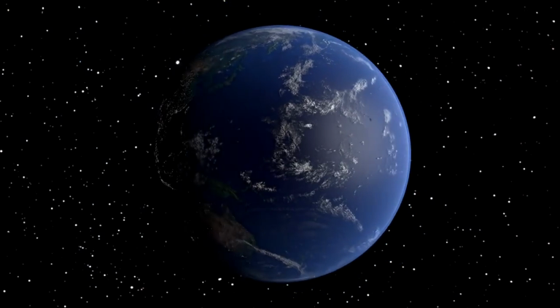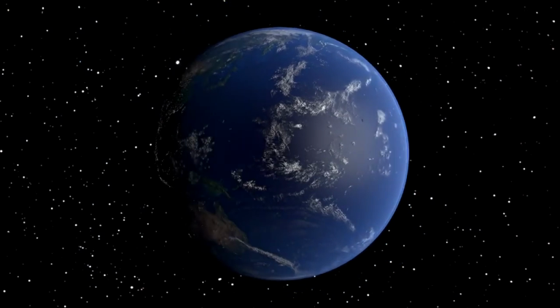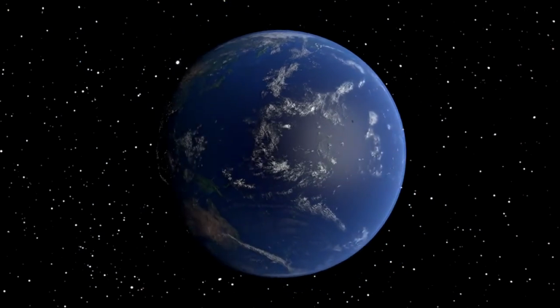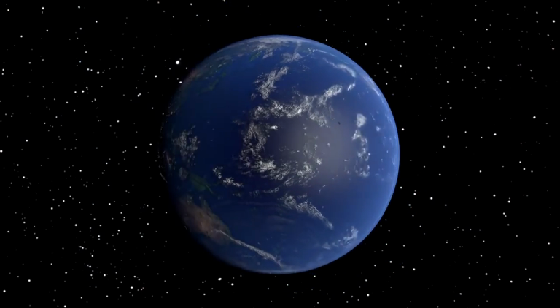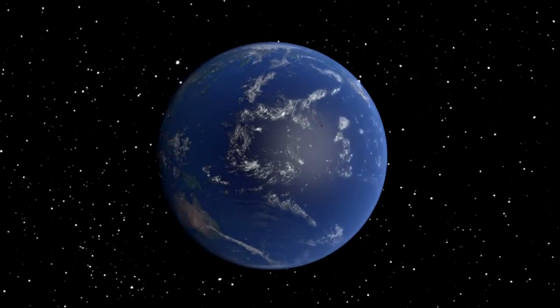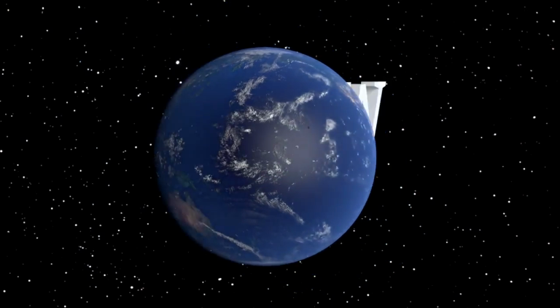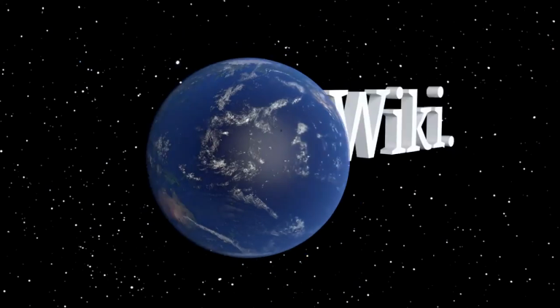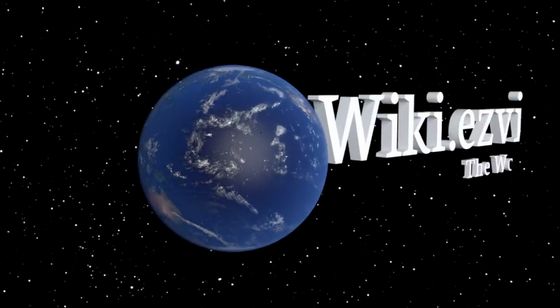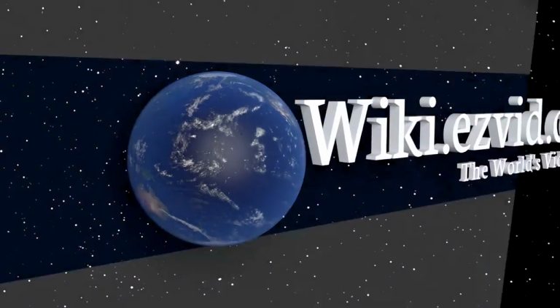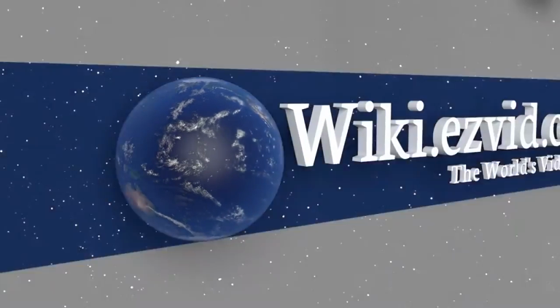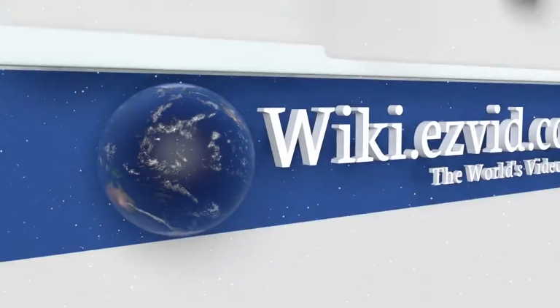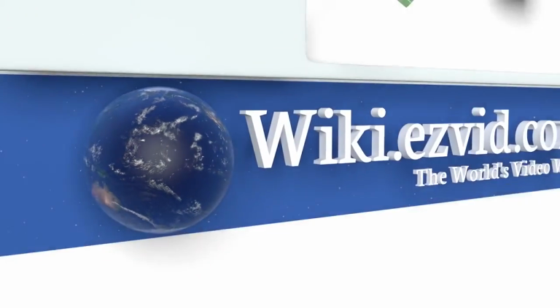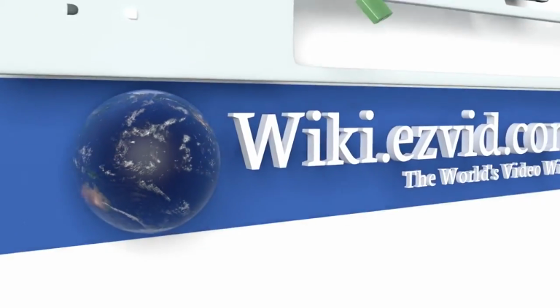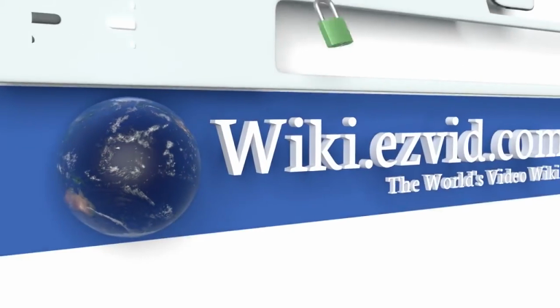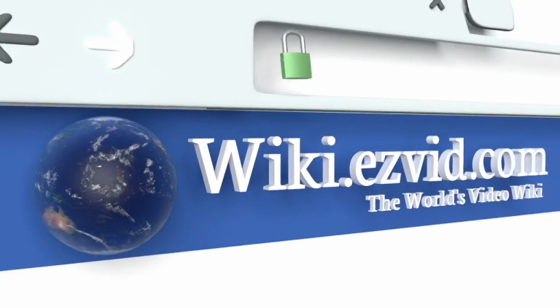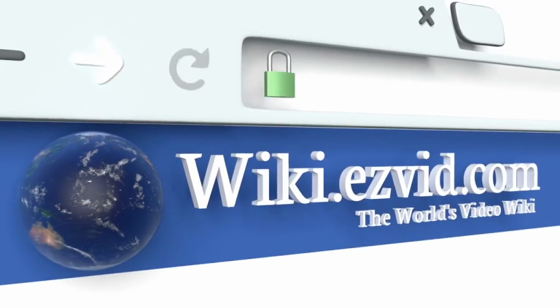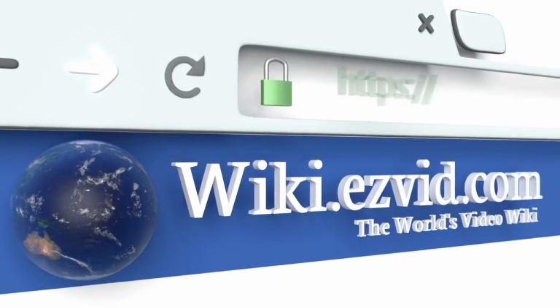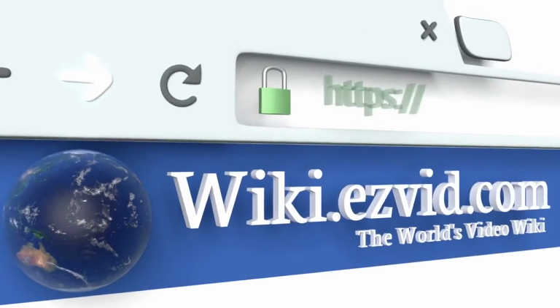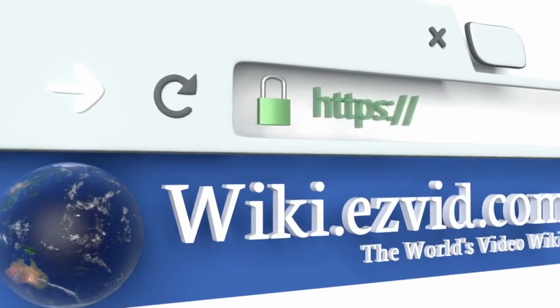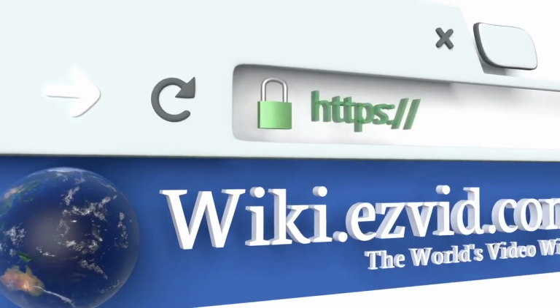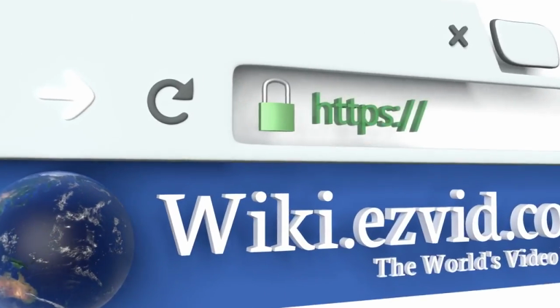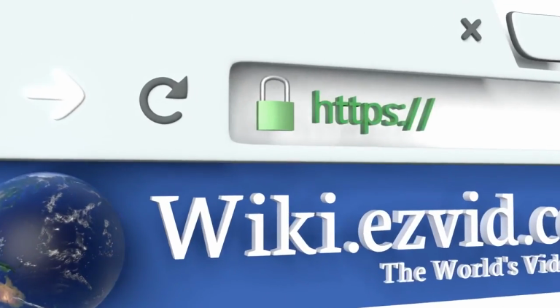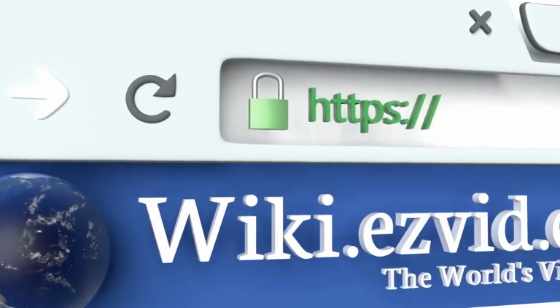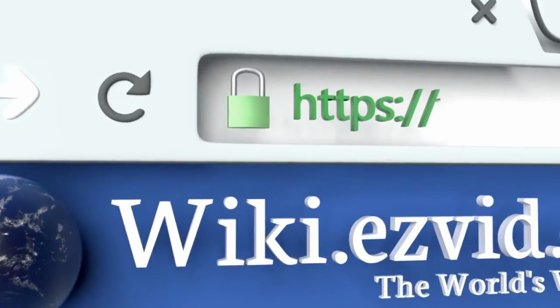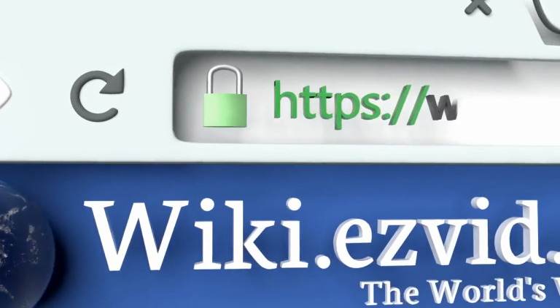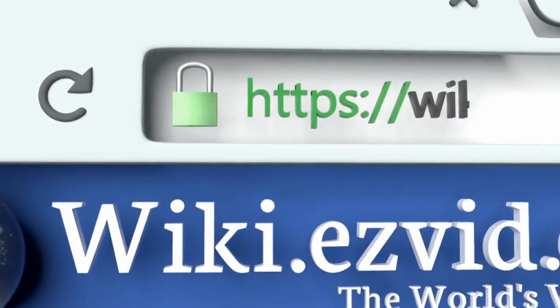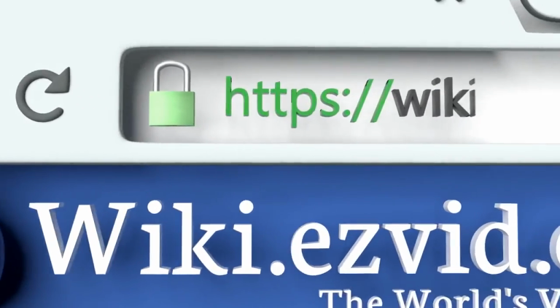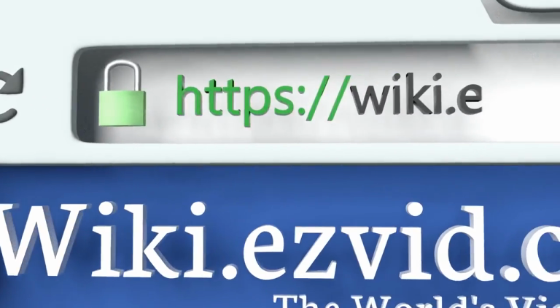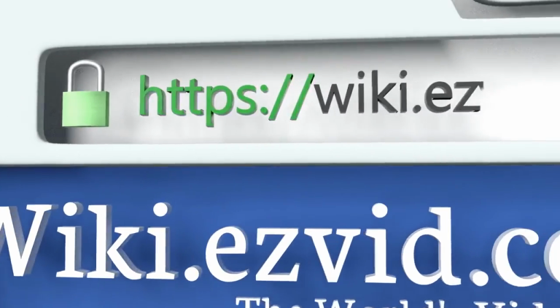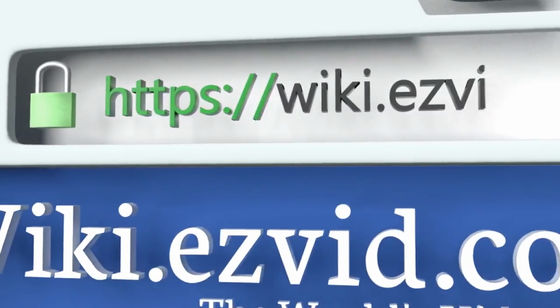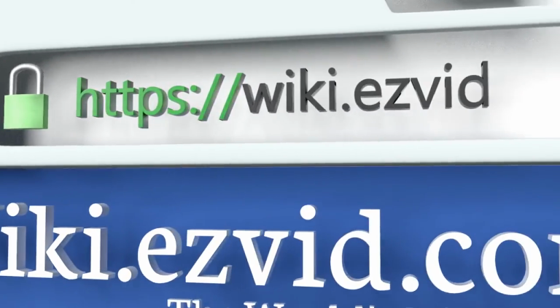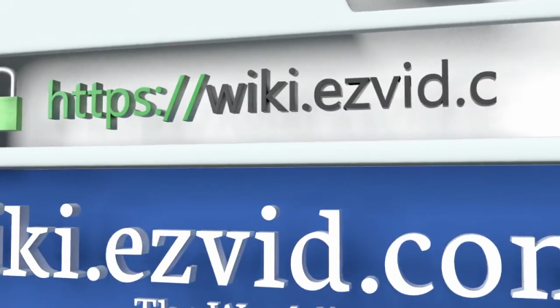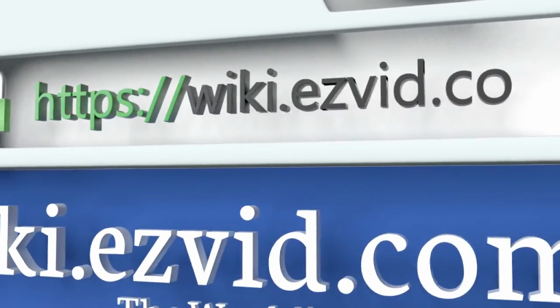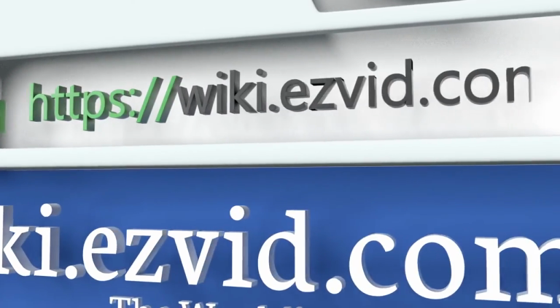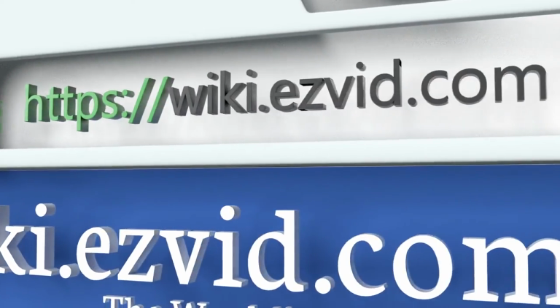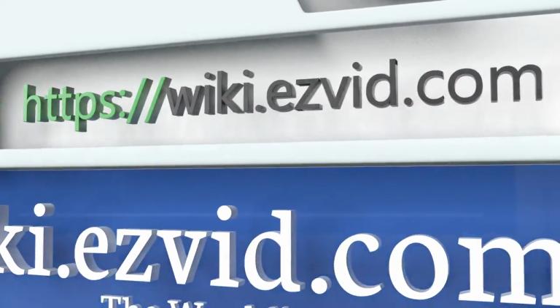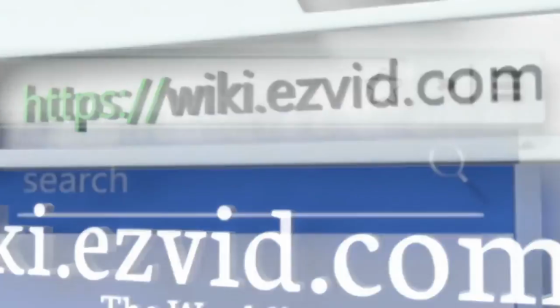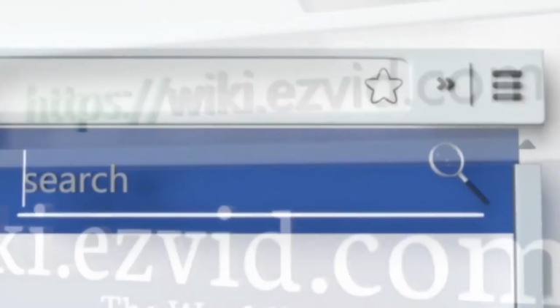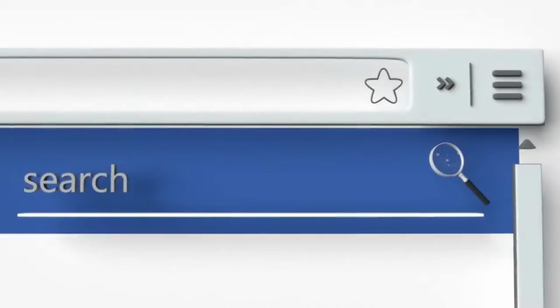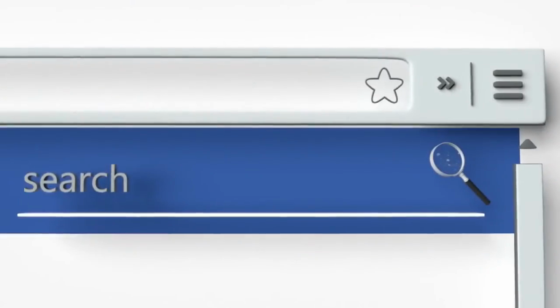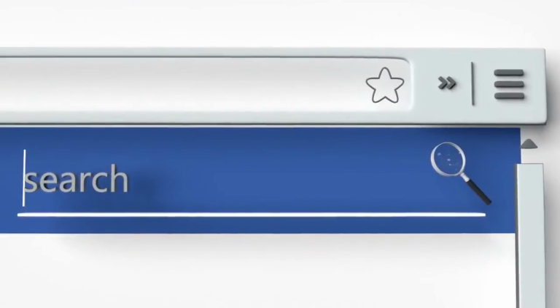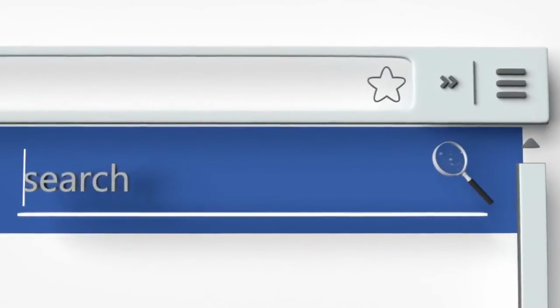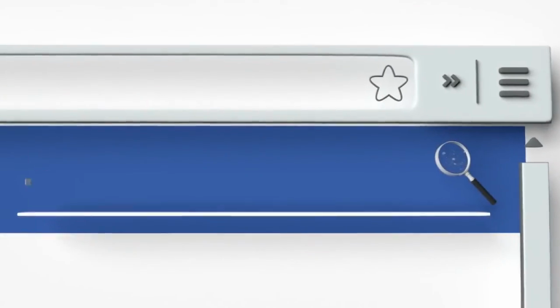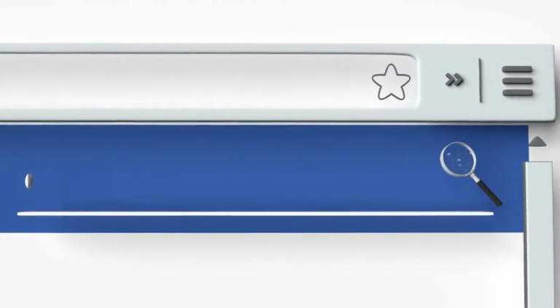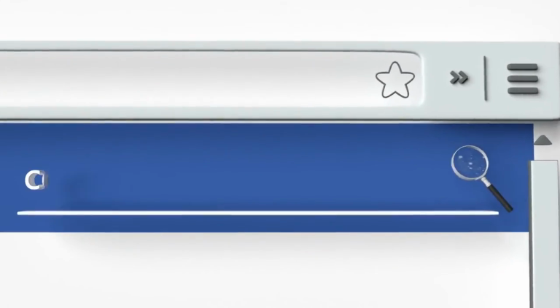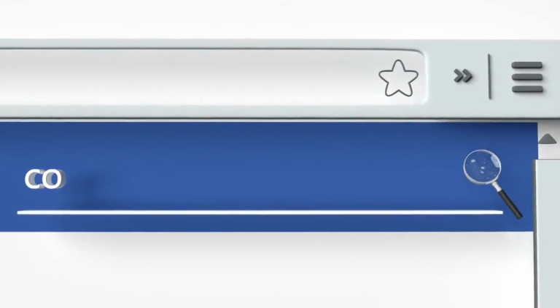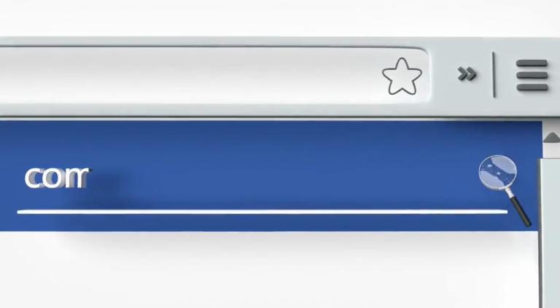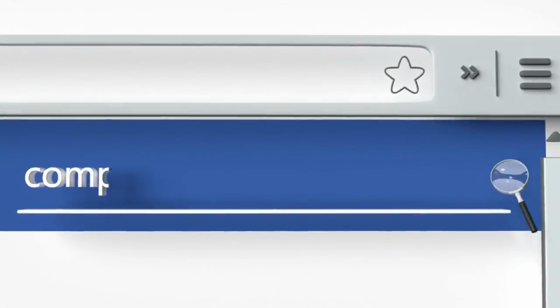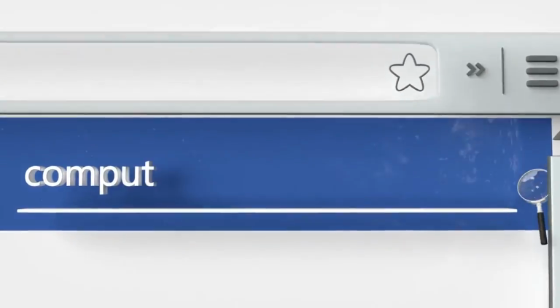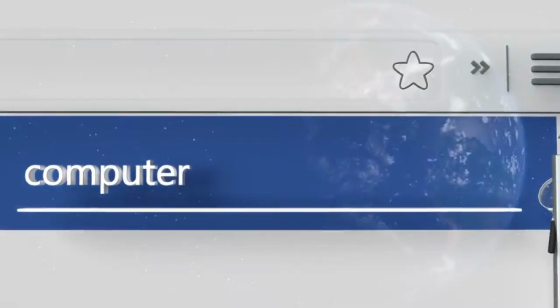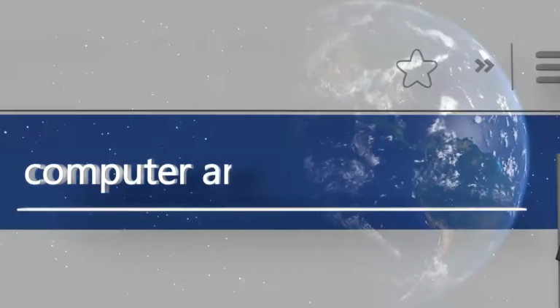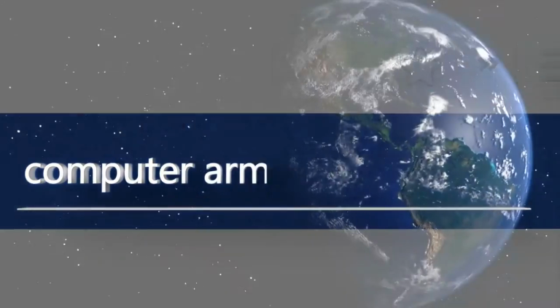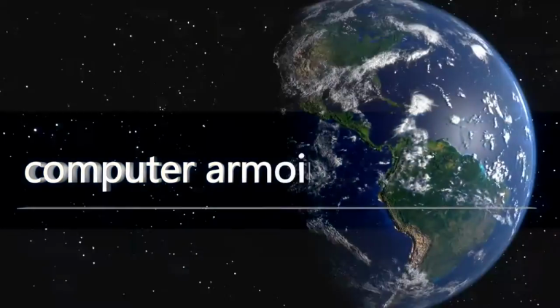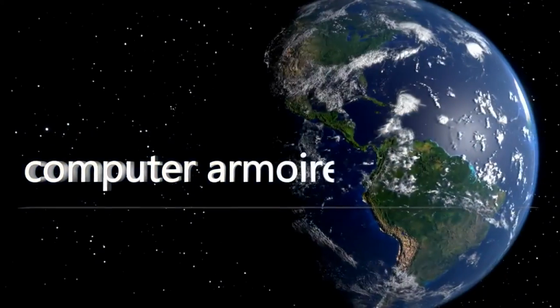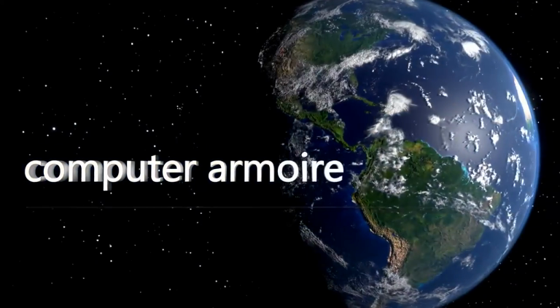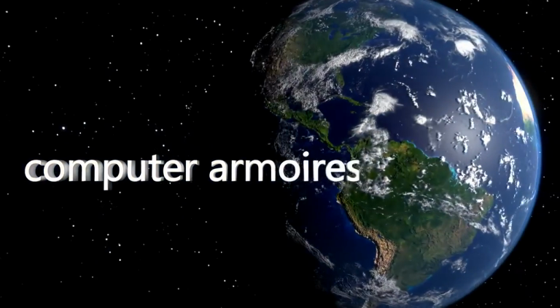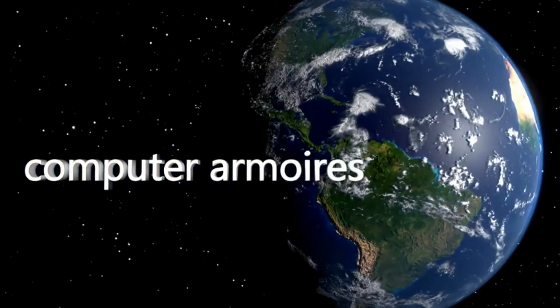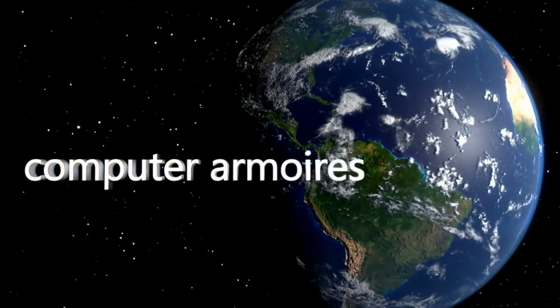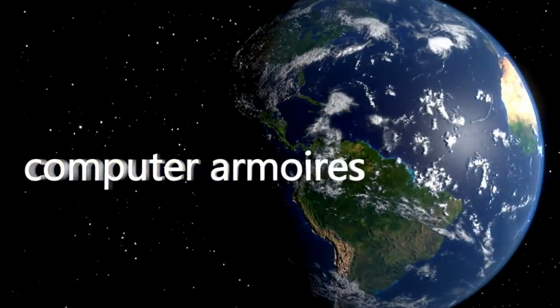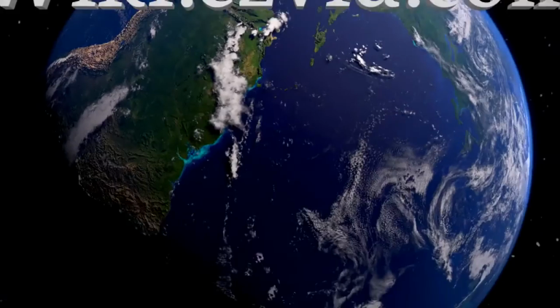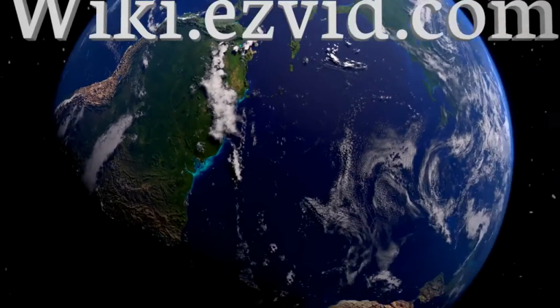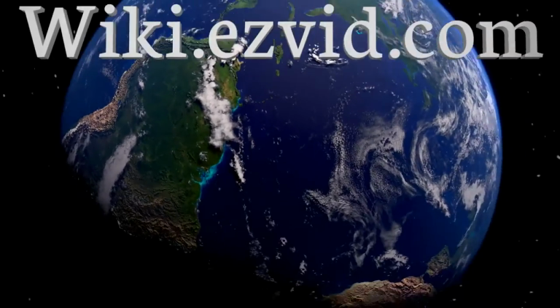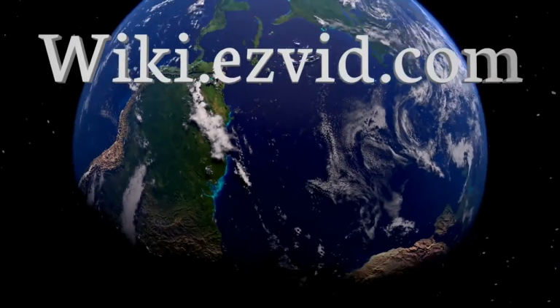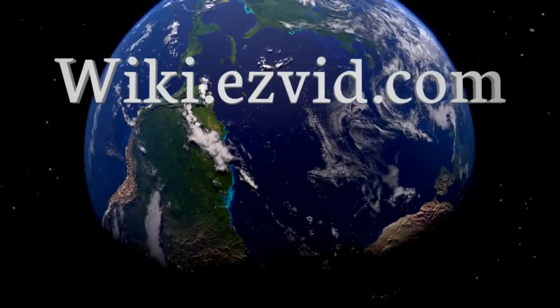To see all of our choices, go to wiki.easyvid.com and search for Computer Armoires, or click beneath this video.